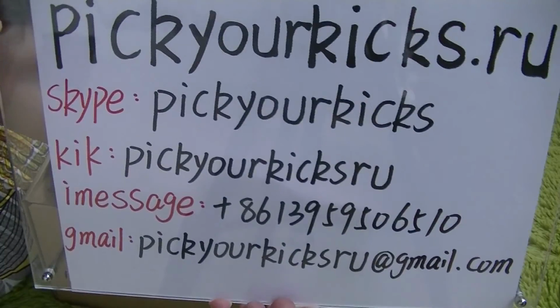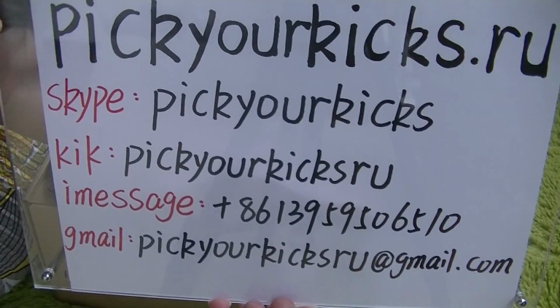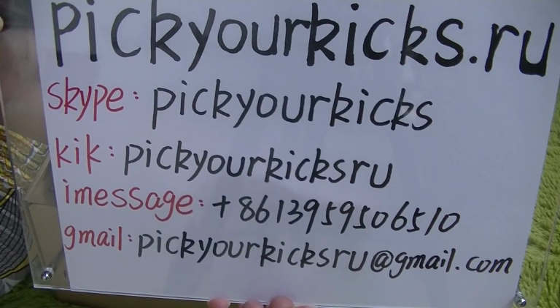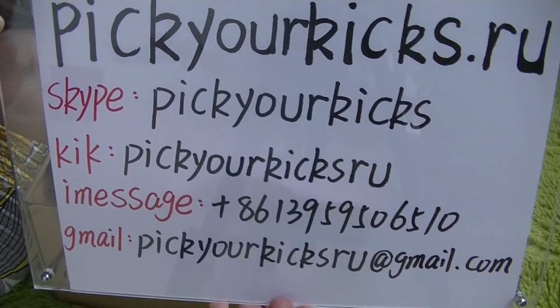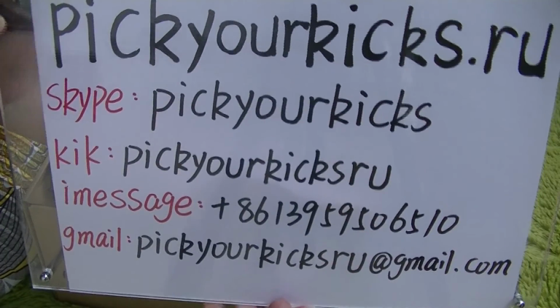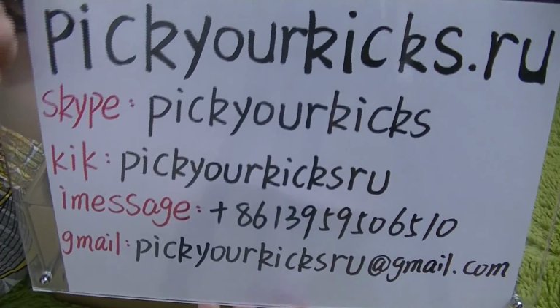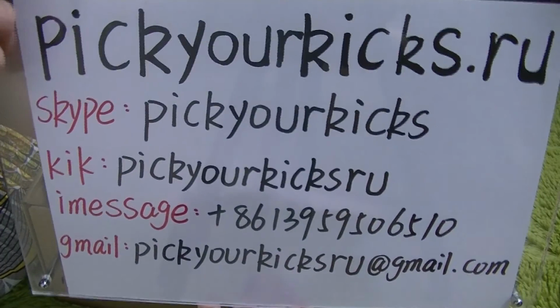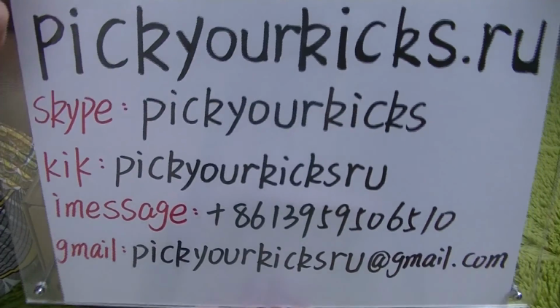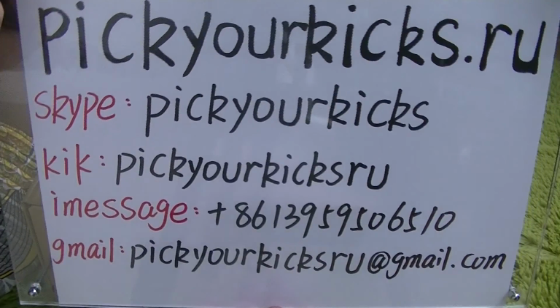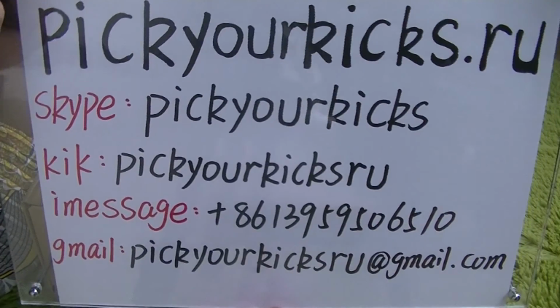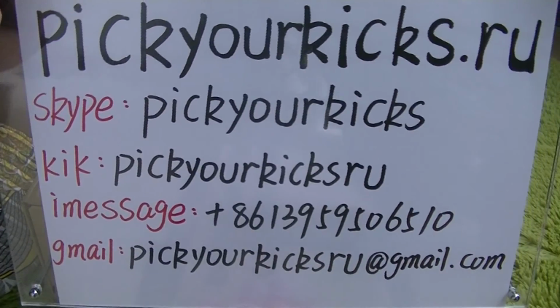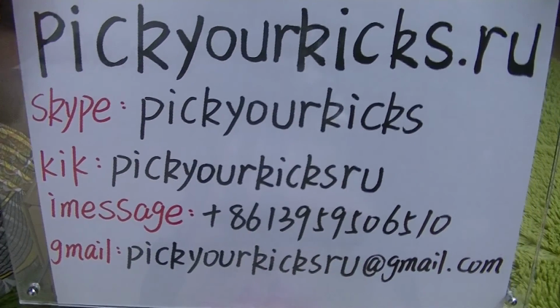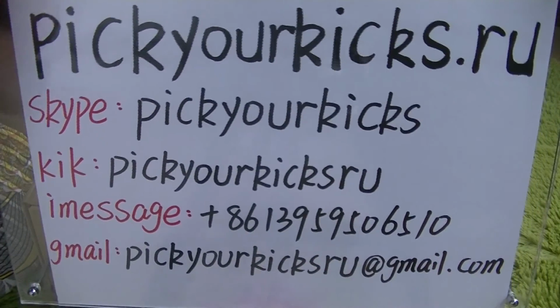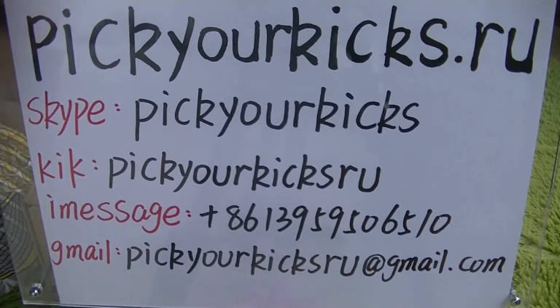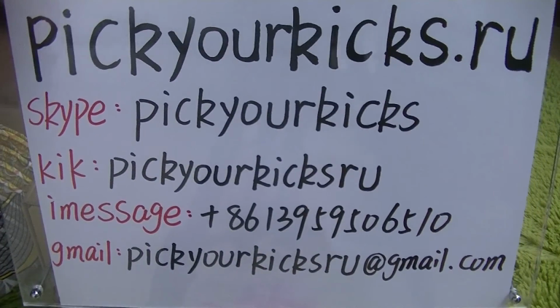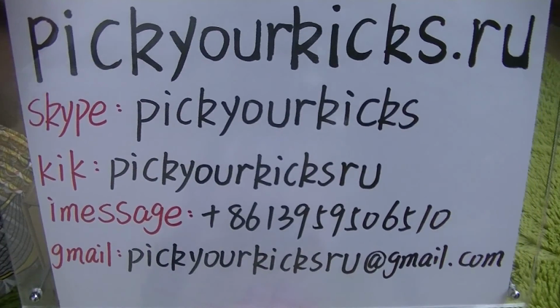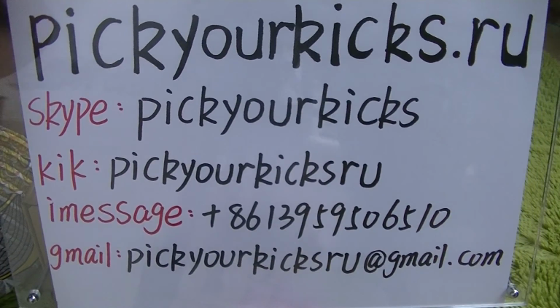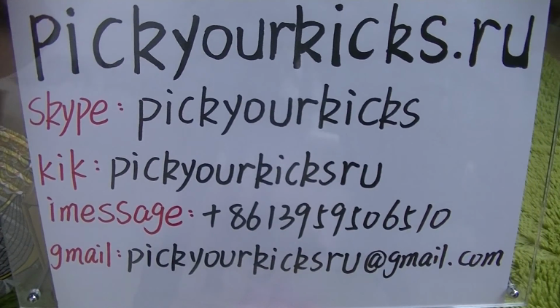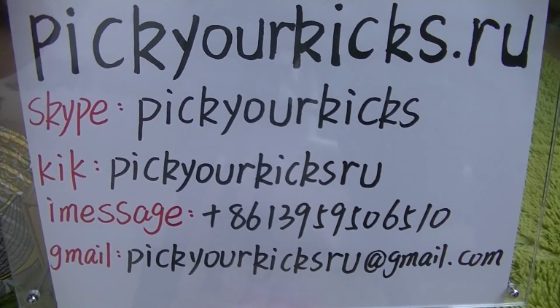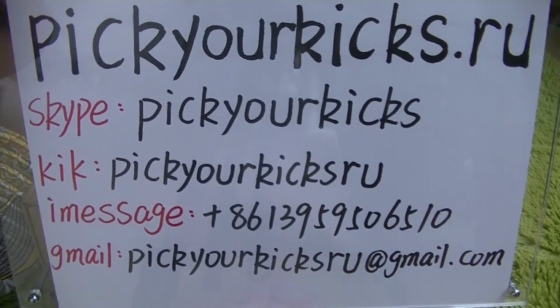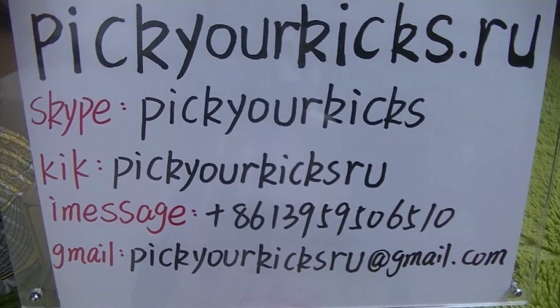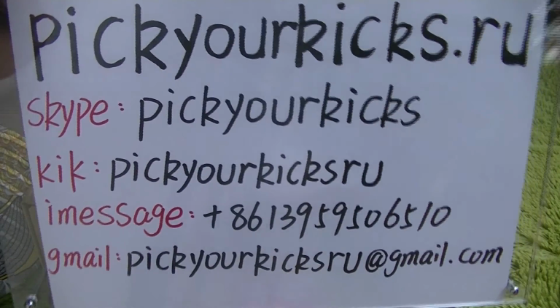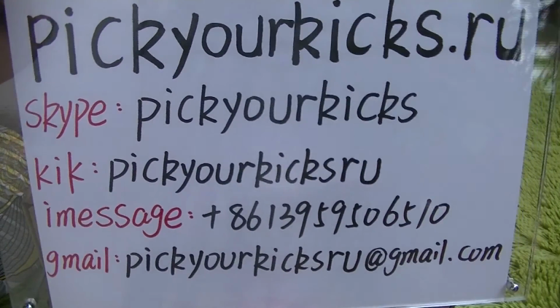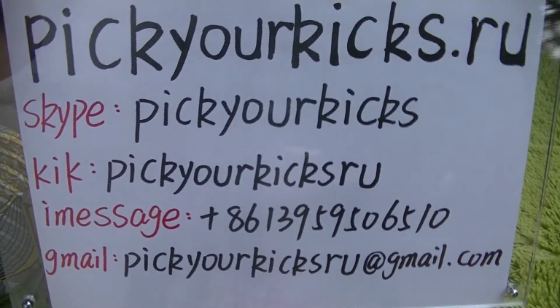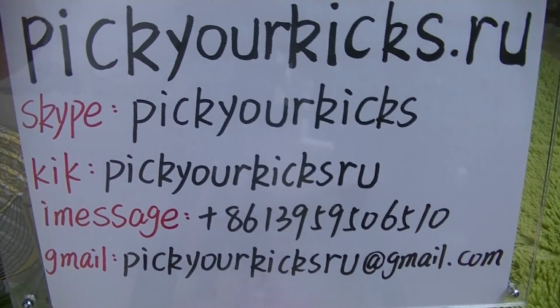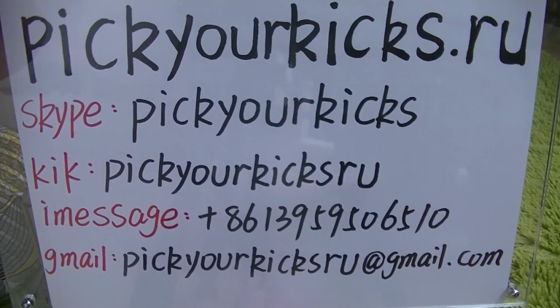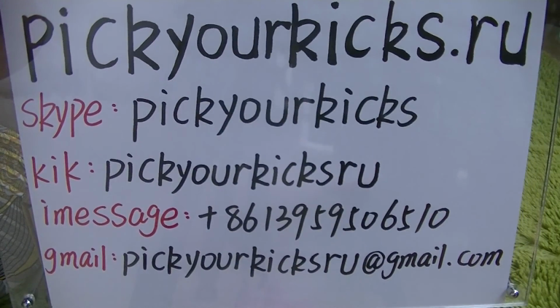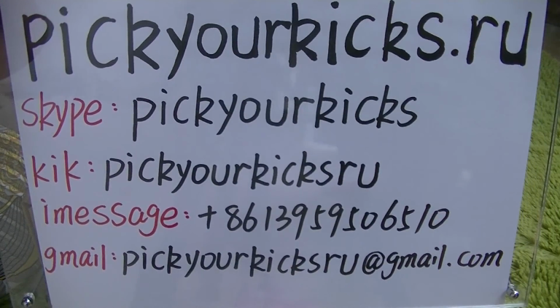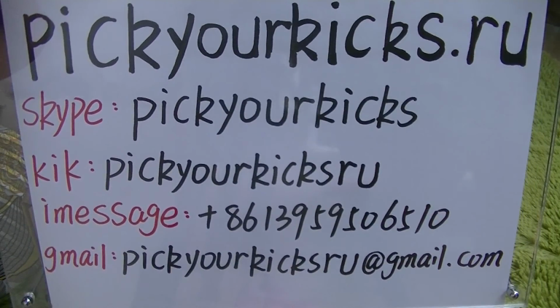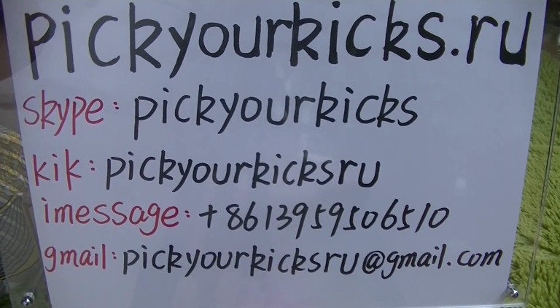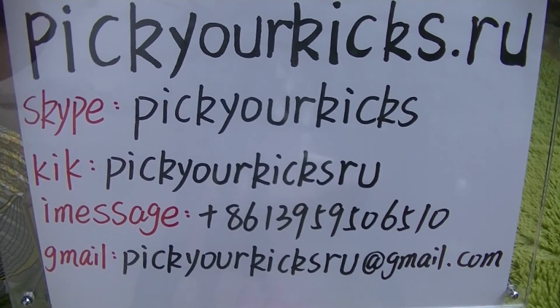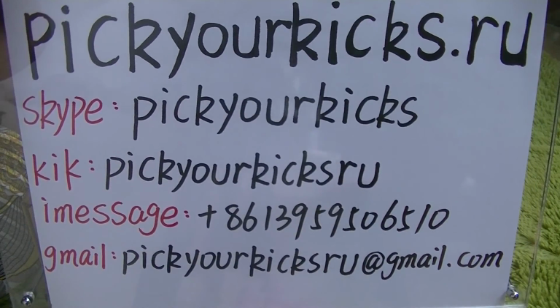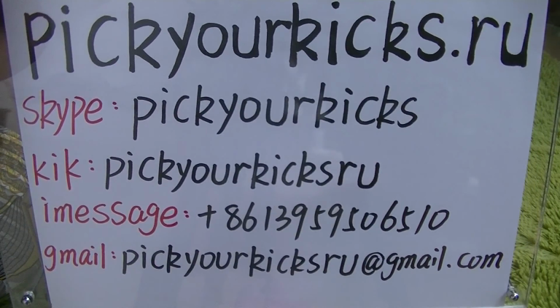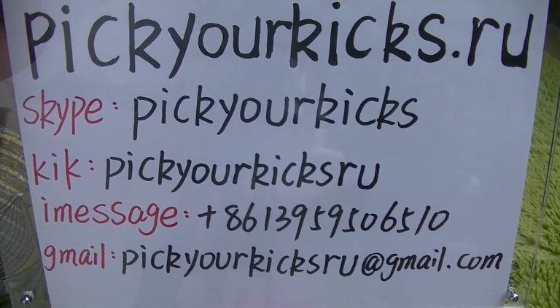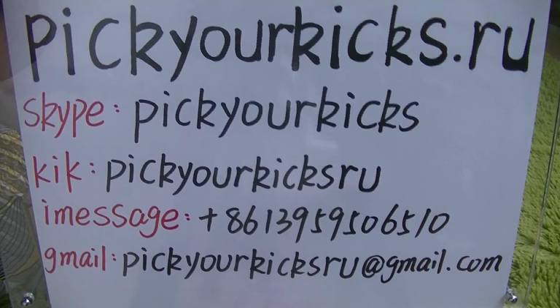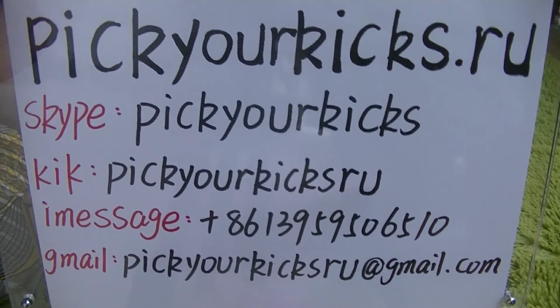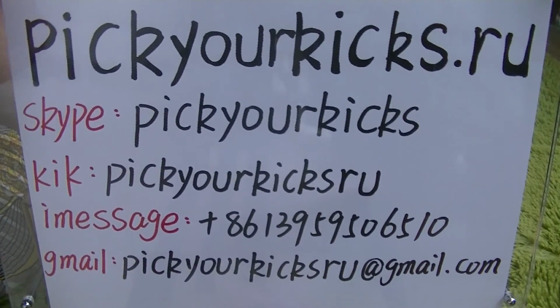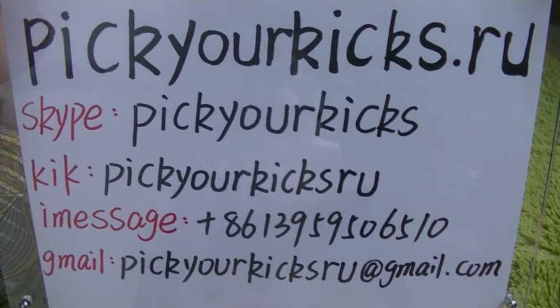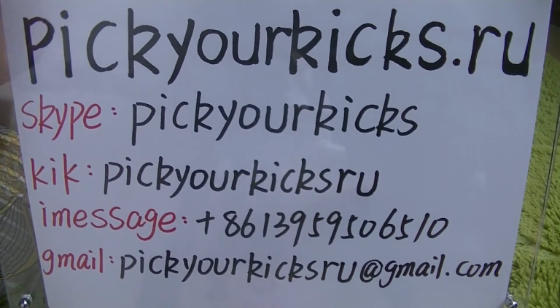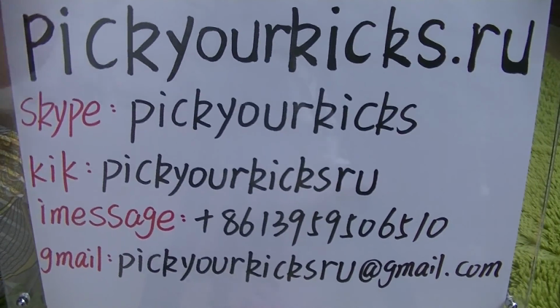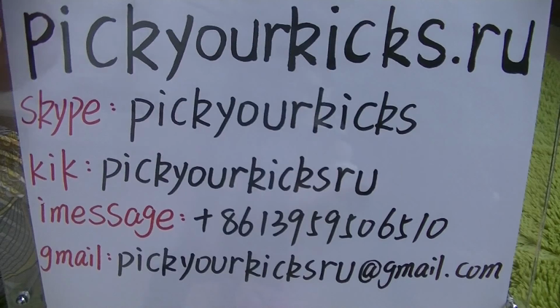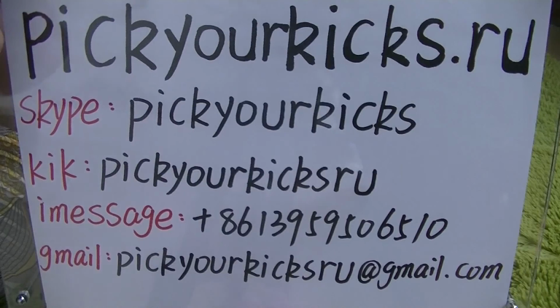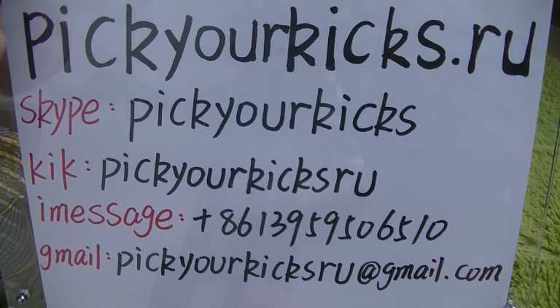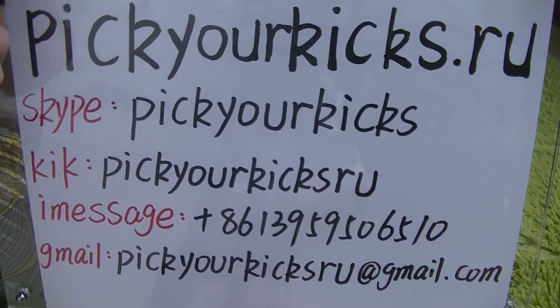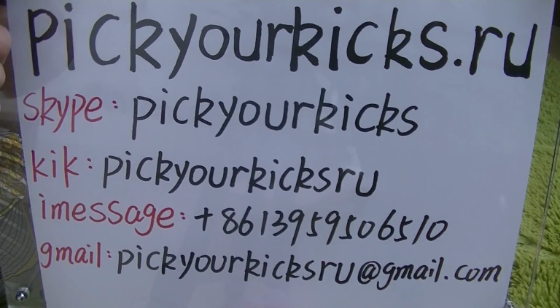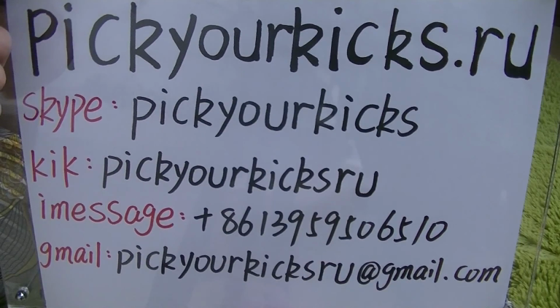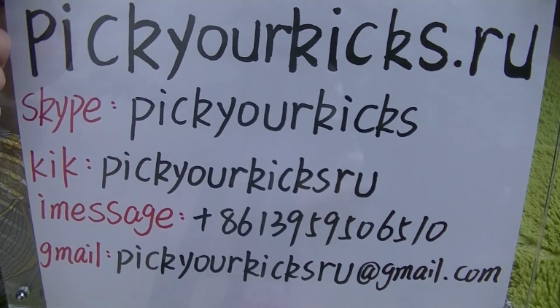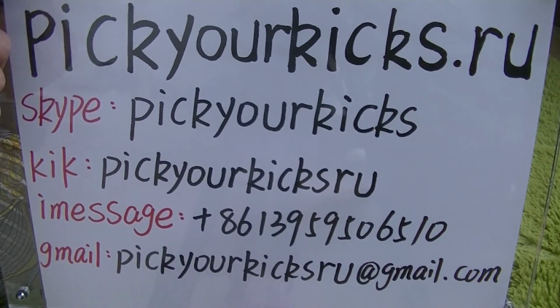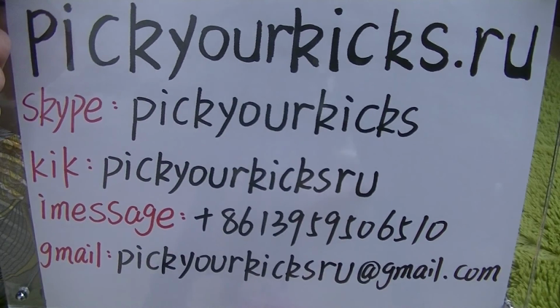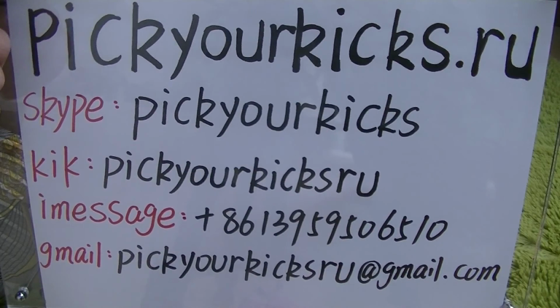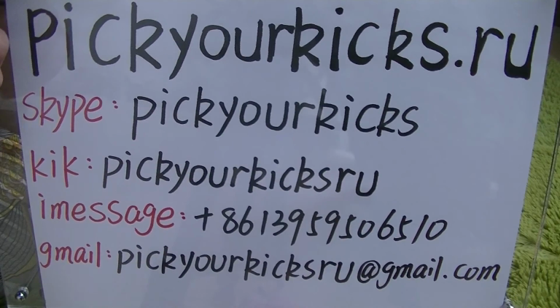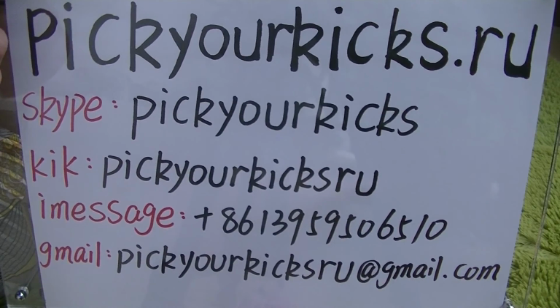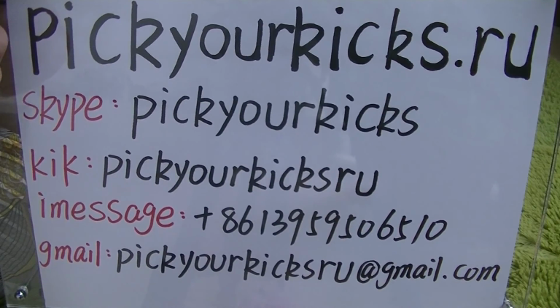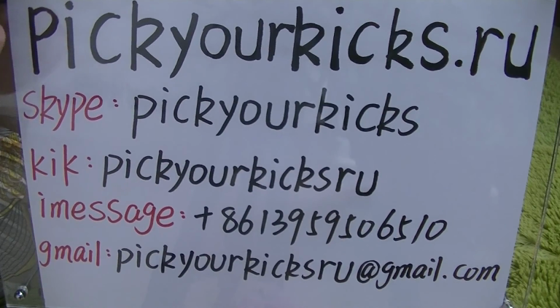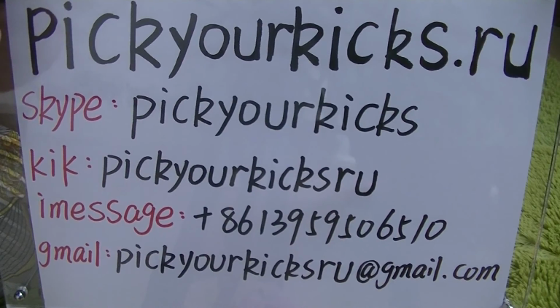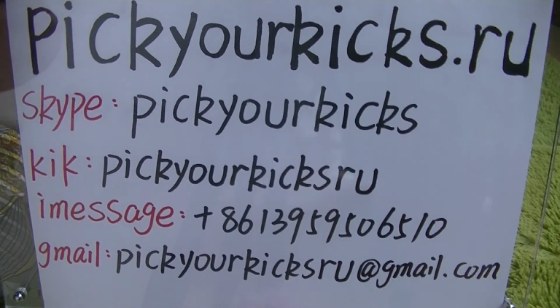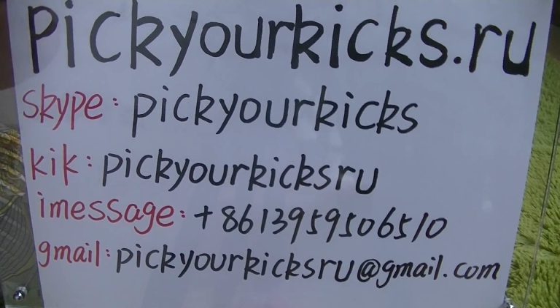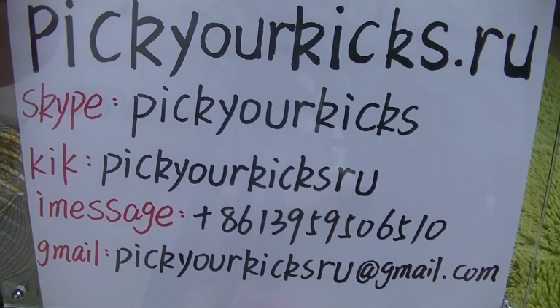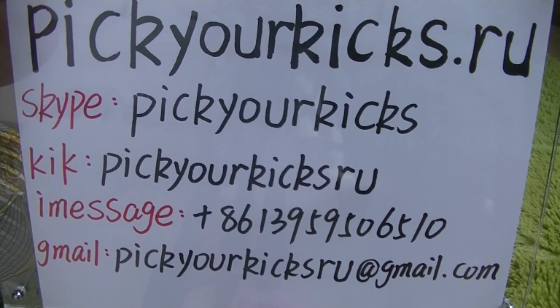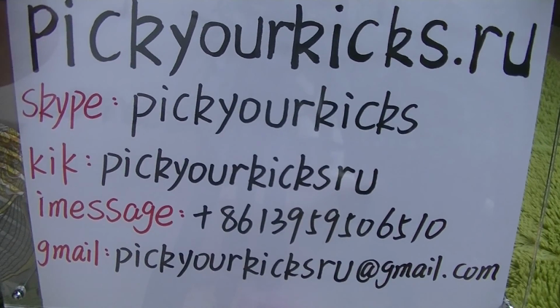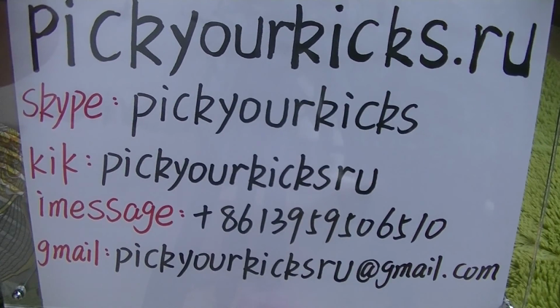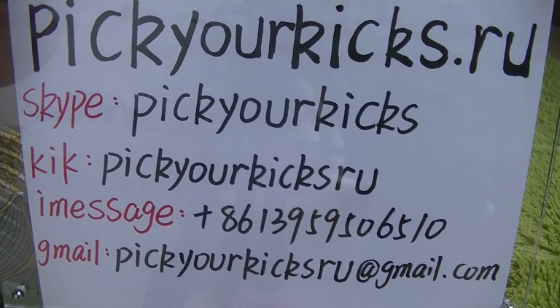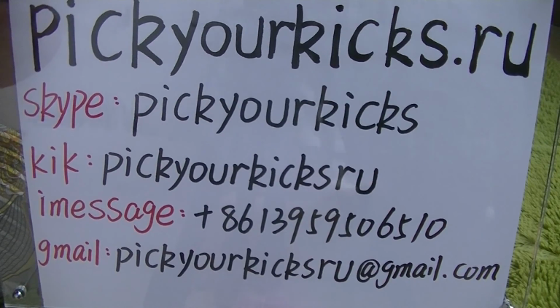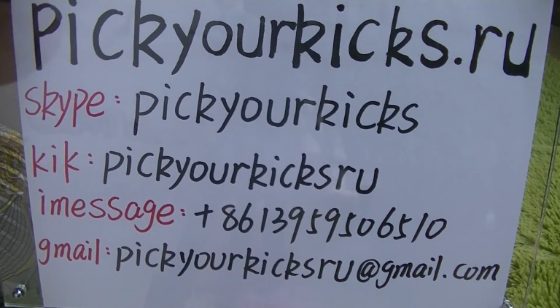That's all for today. Hope you like what I shared today. See you later.